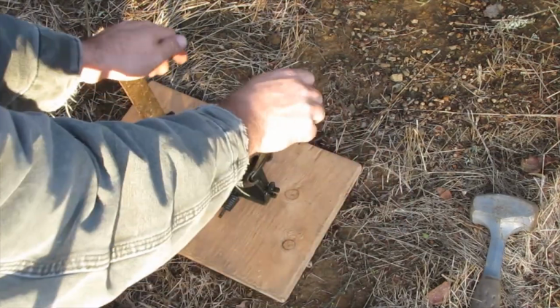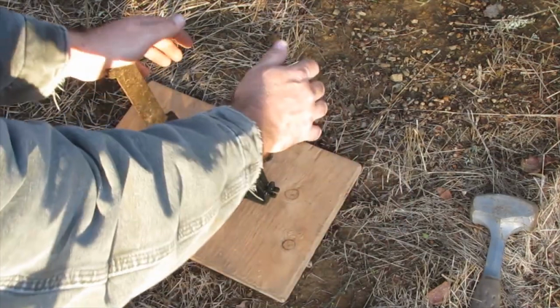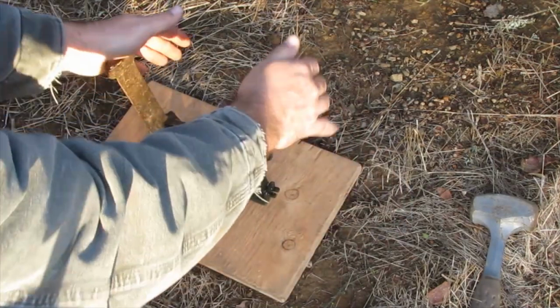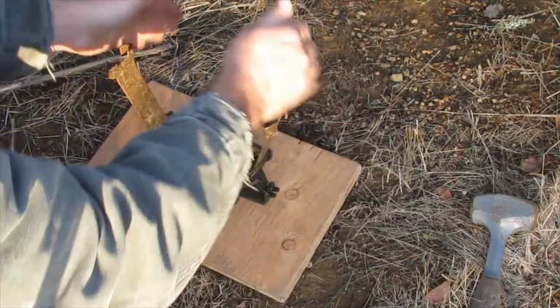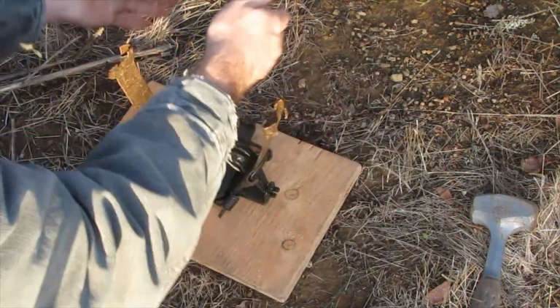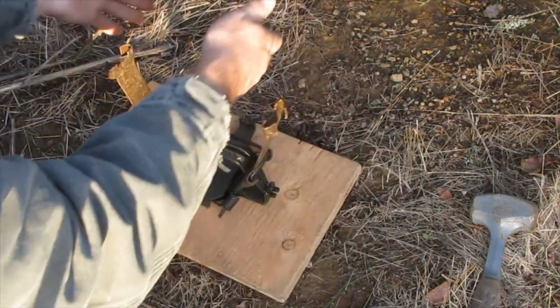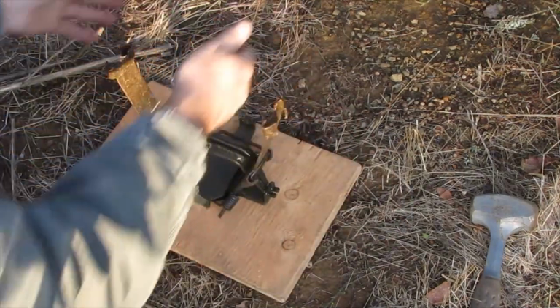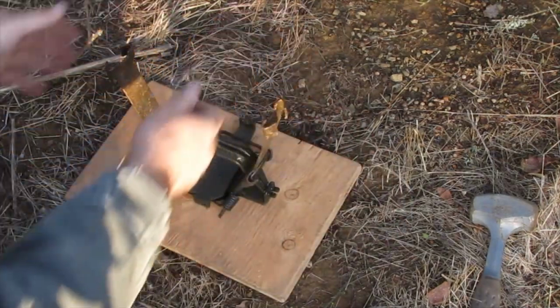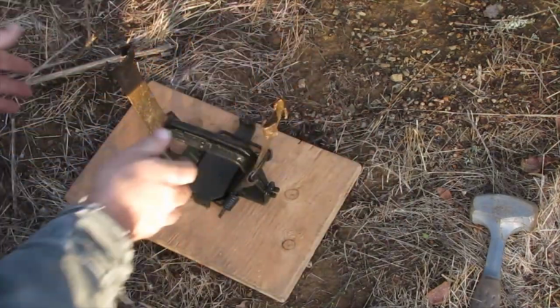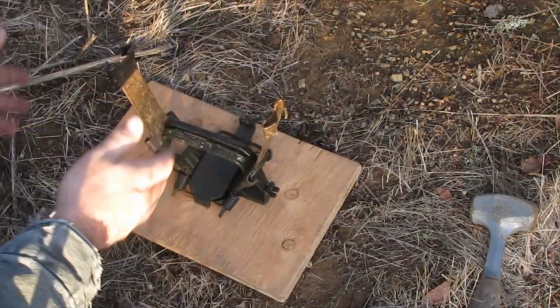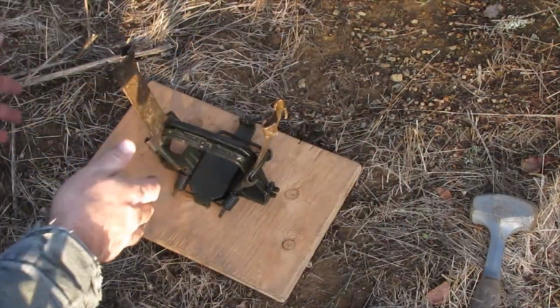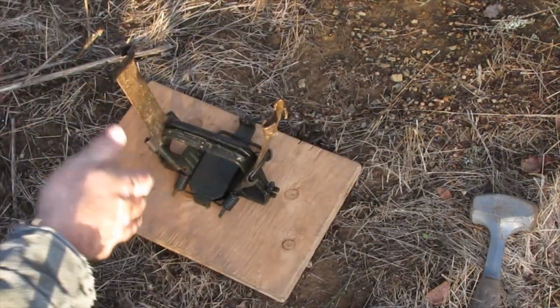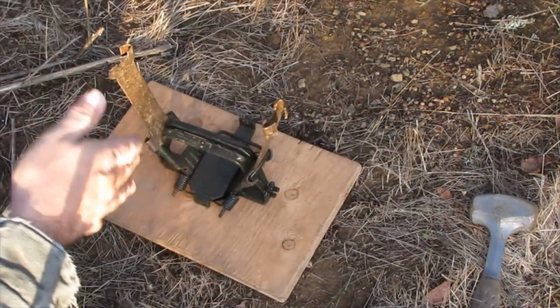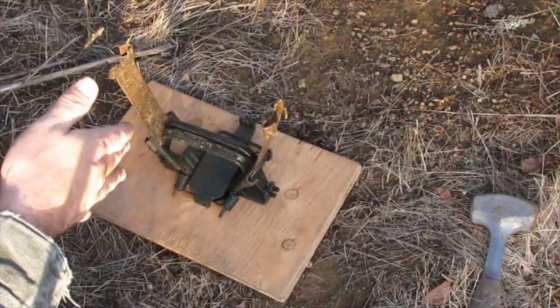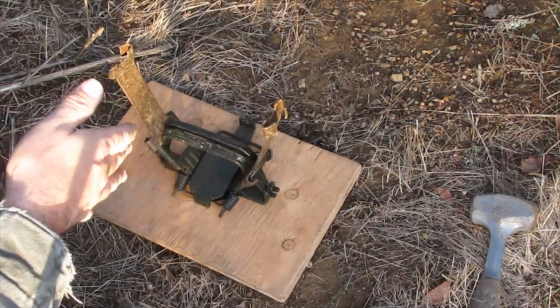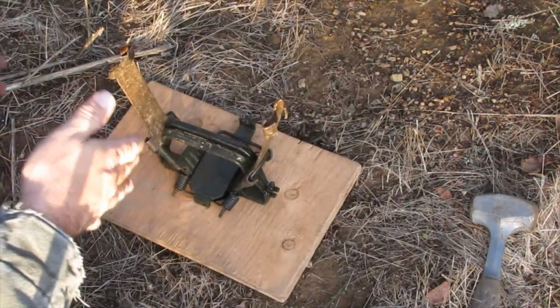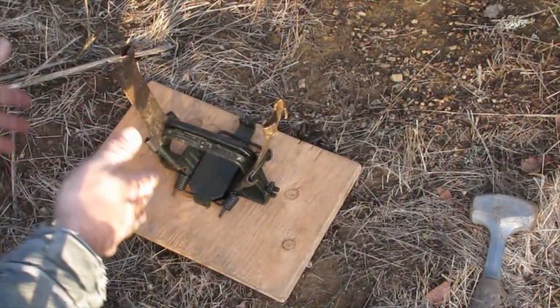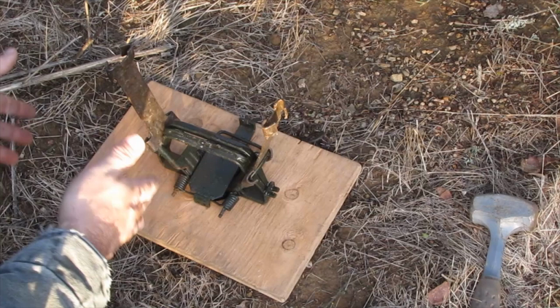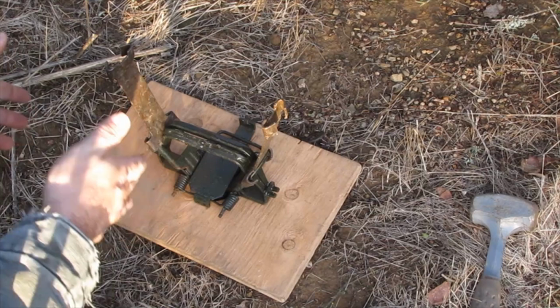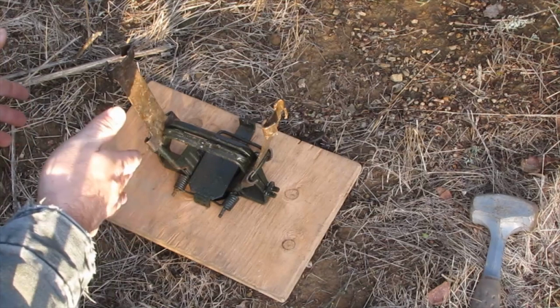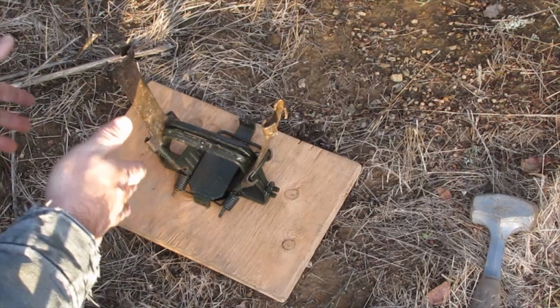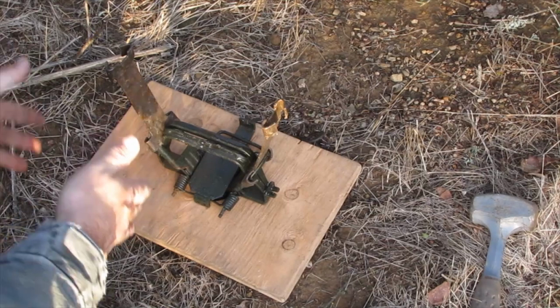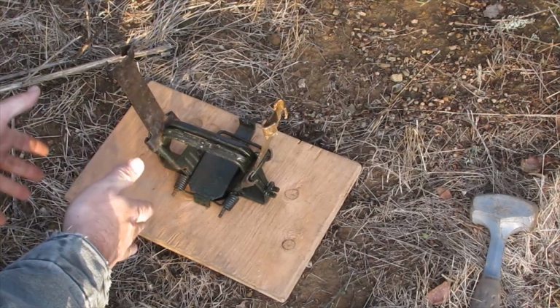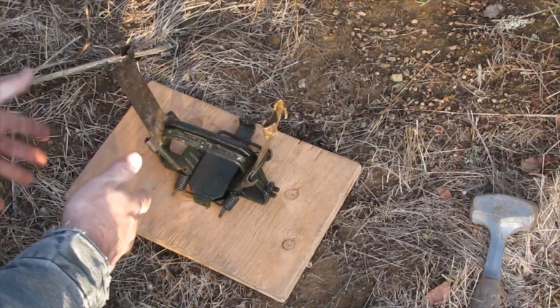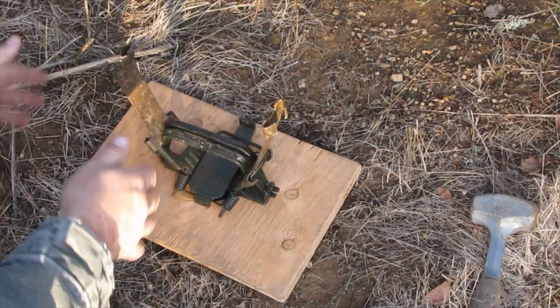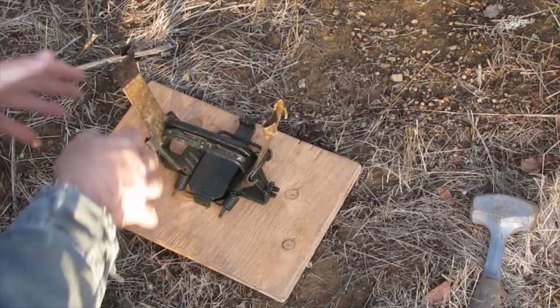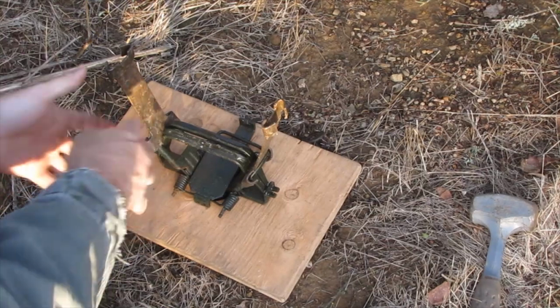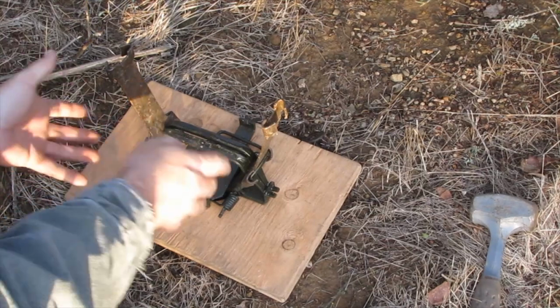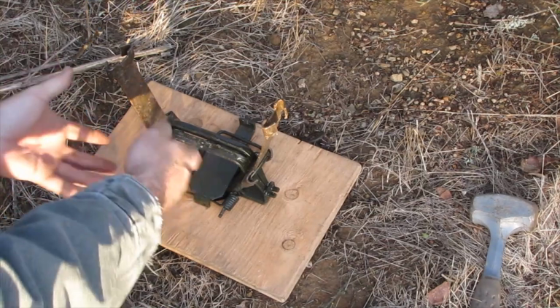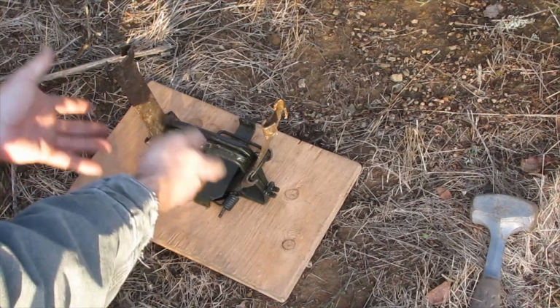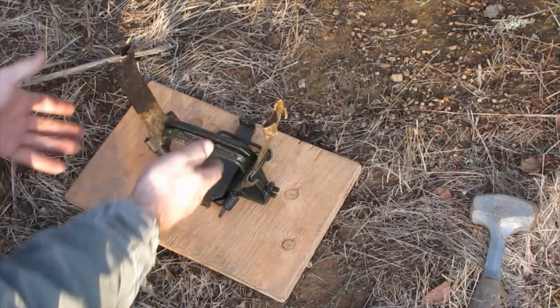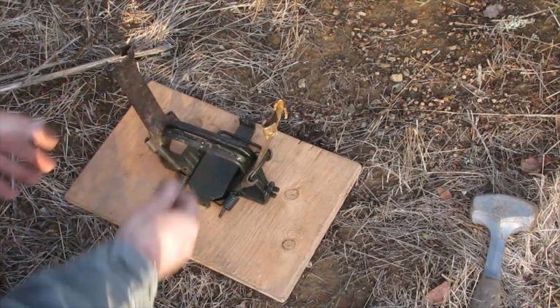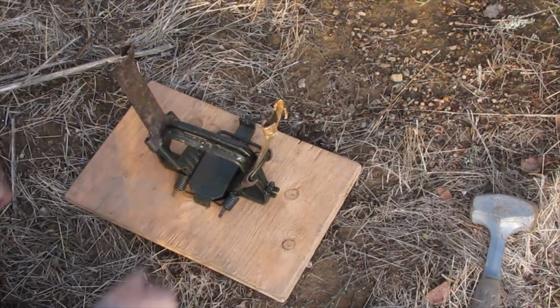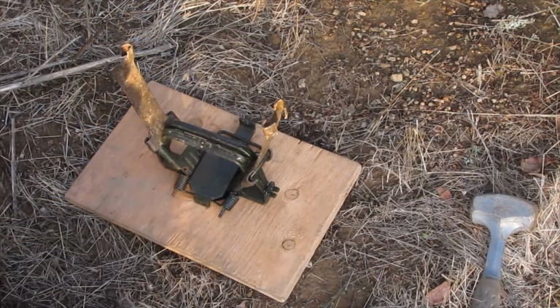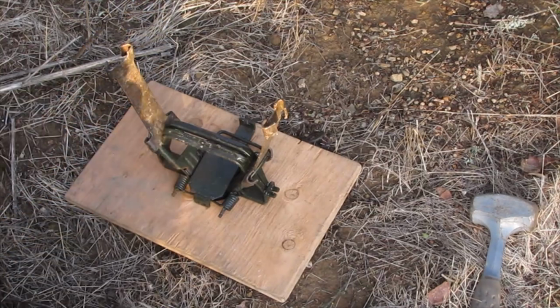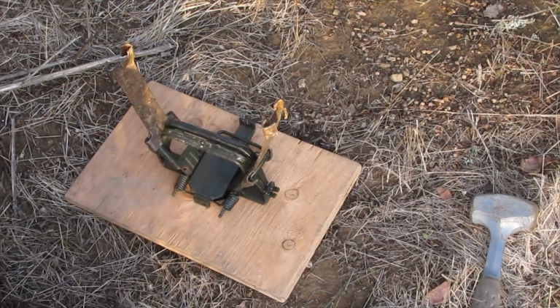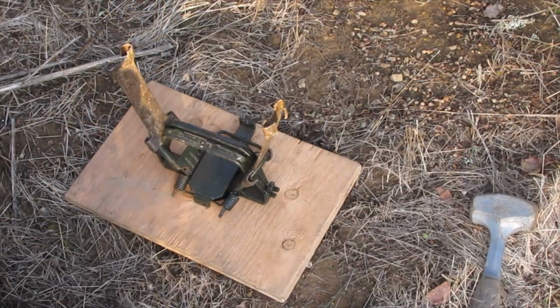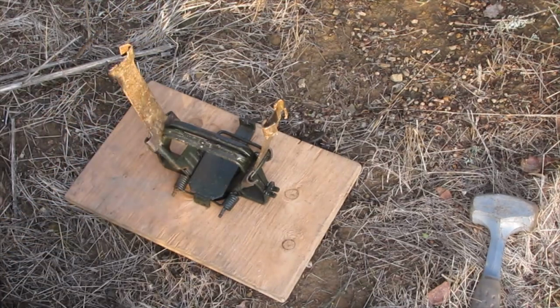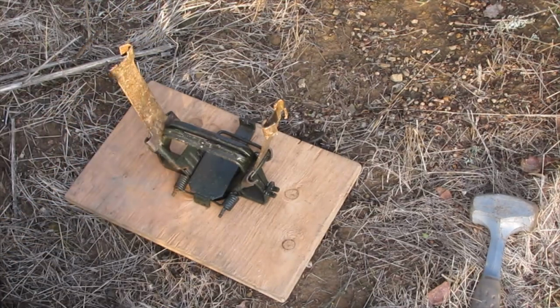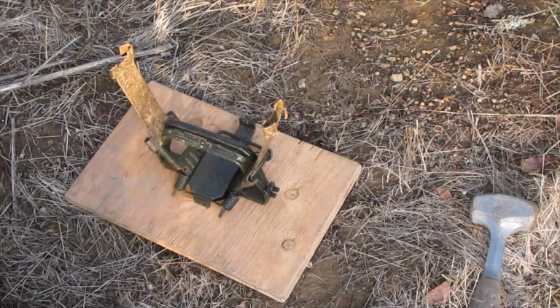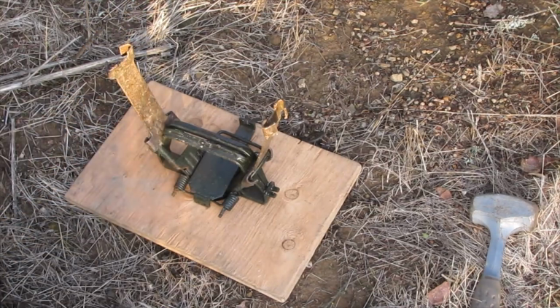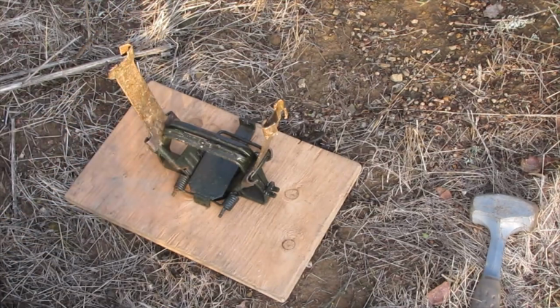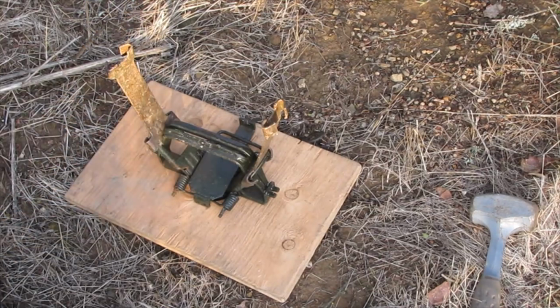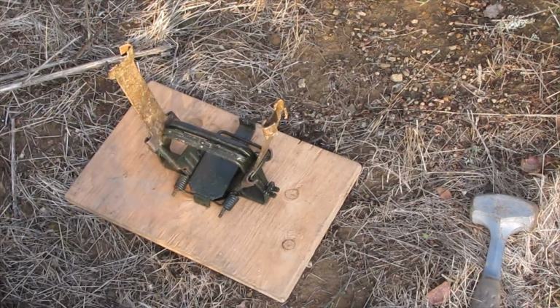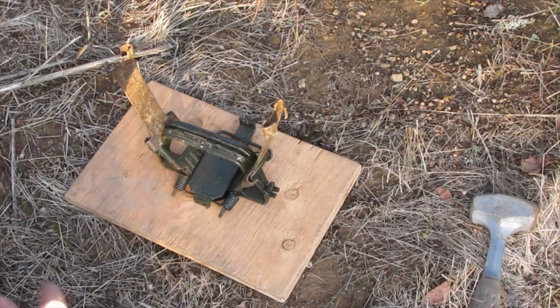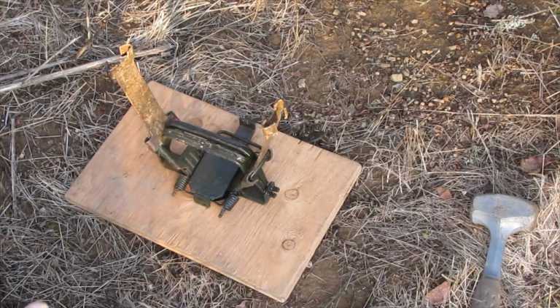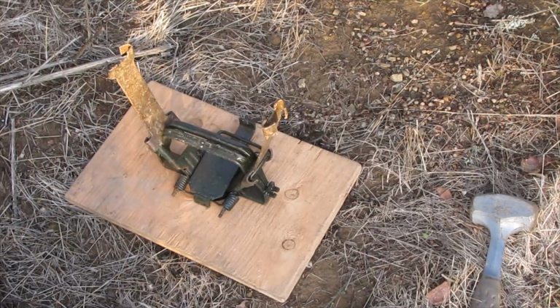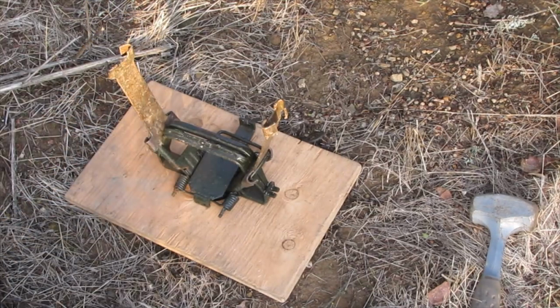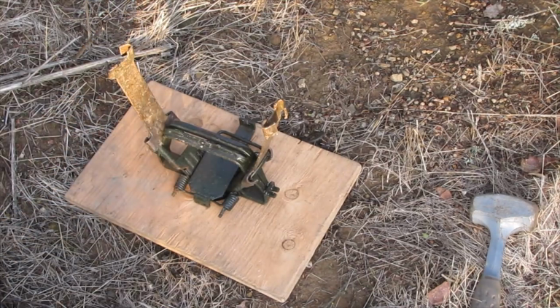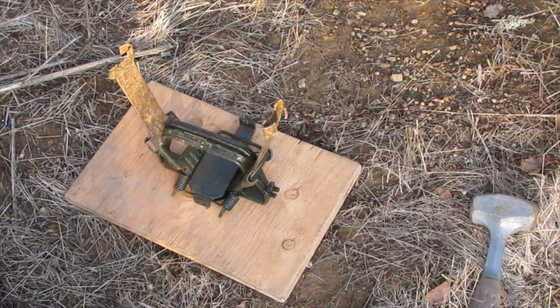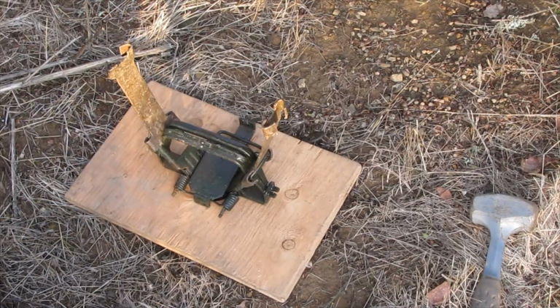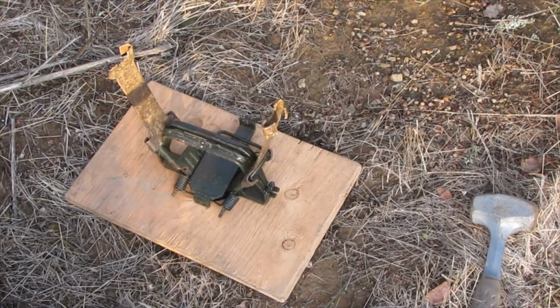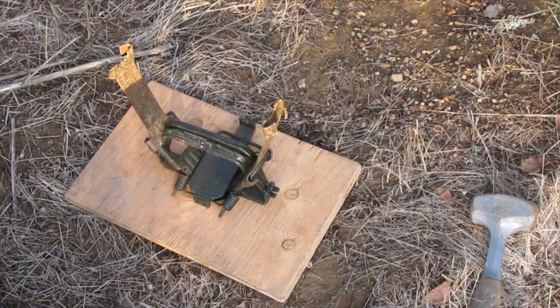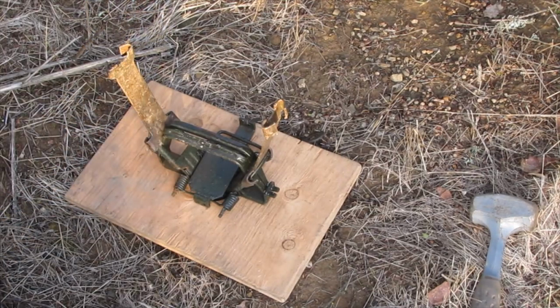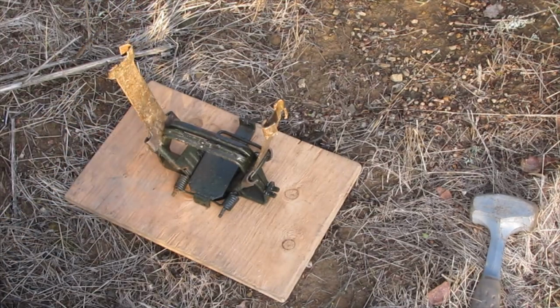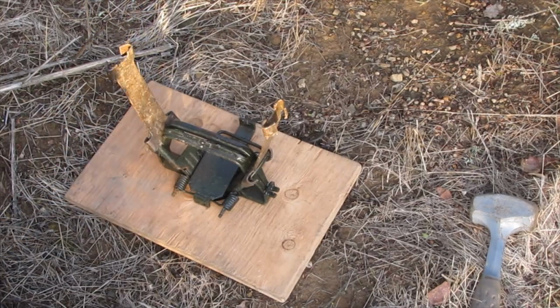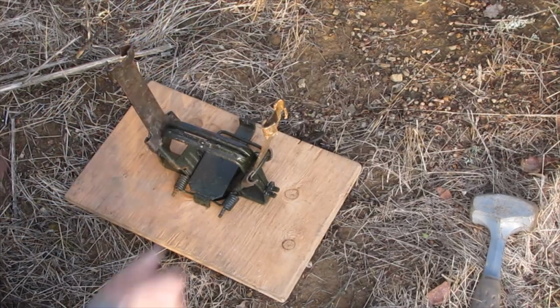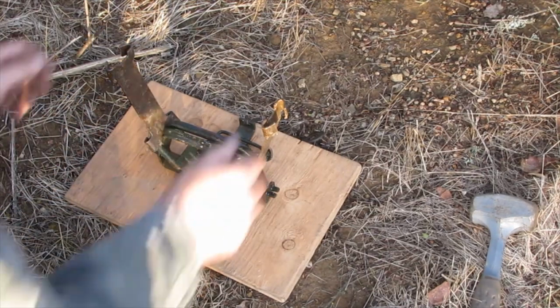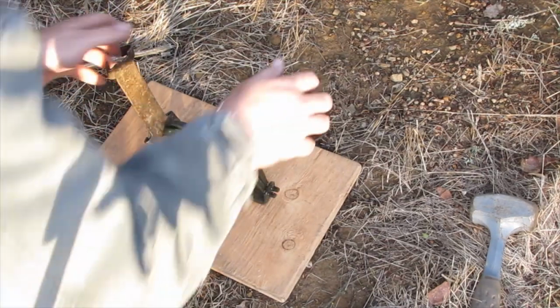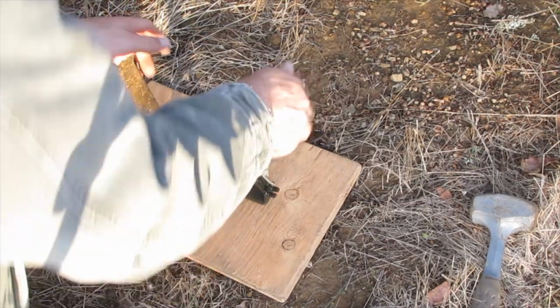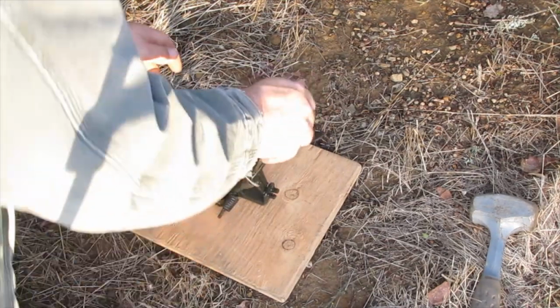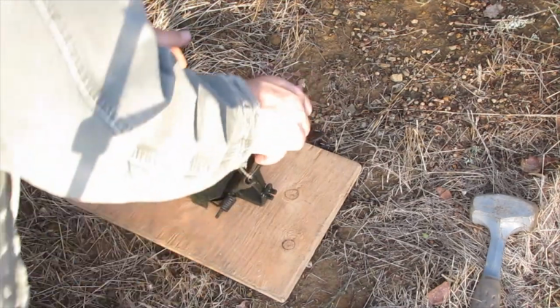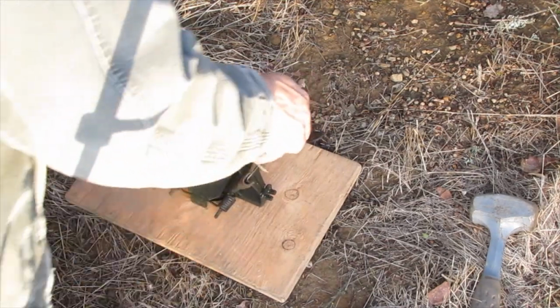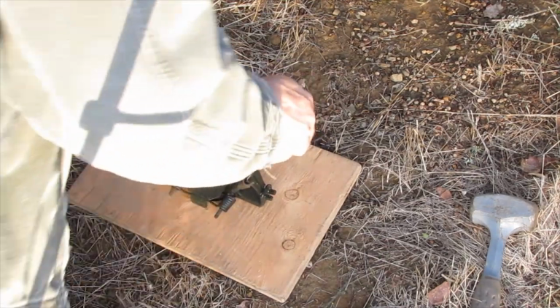Otherwise, if you're in dirt and it's soft and the trap is digging in while you're trying to do this whole process, it just makes it more difficult.